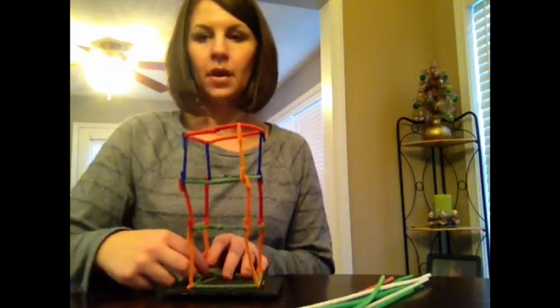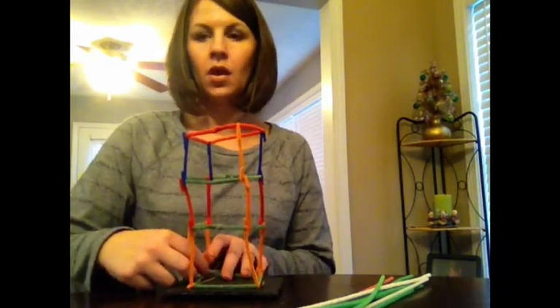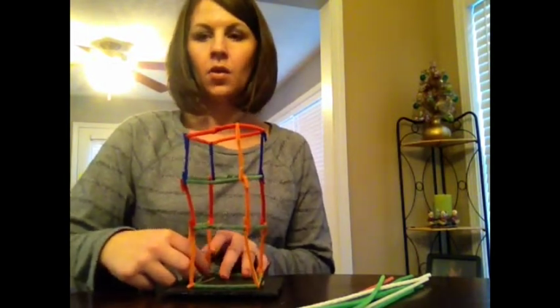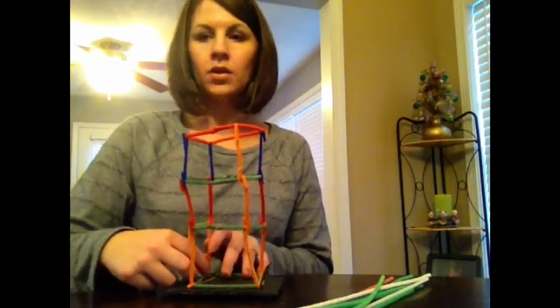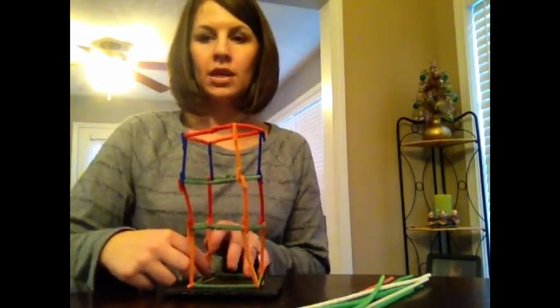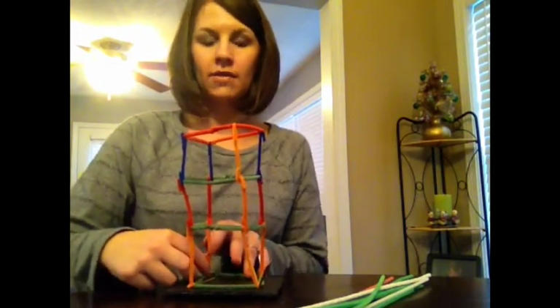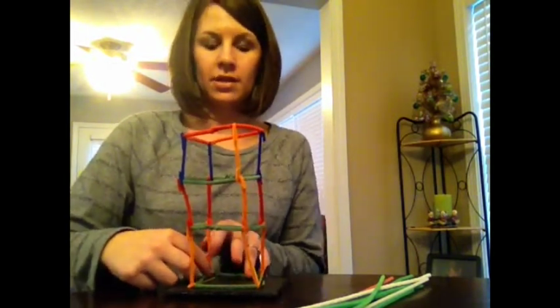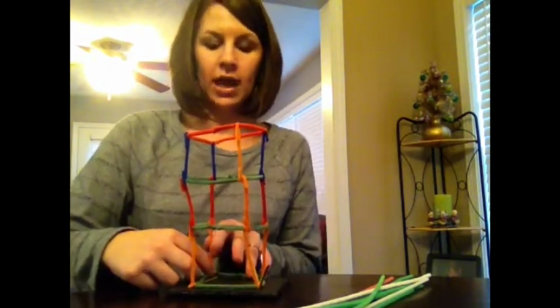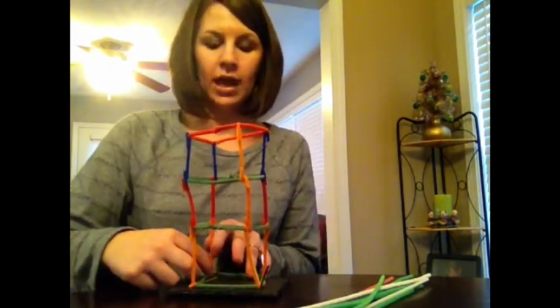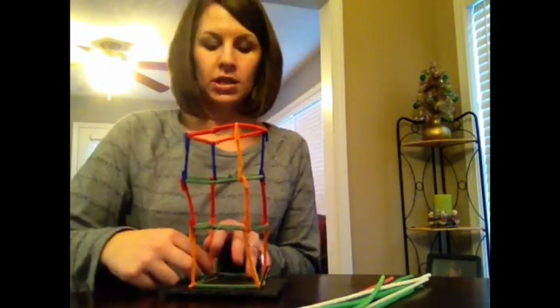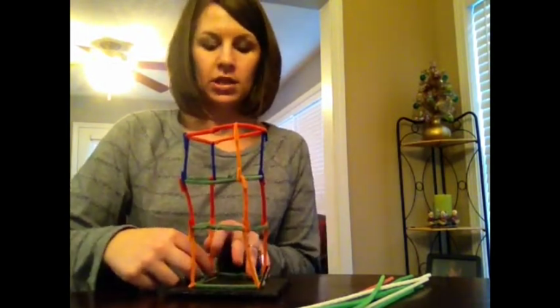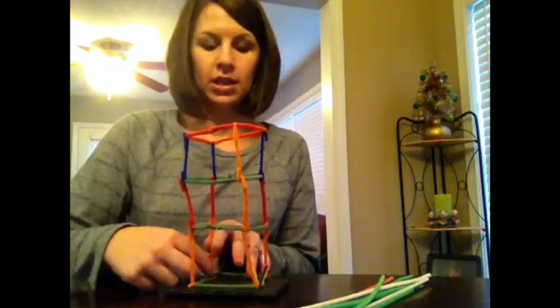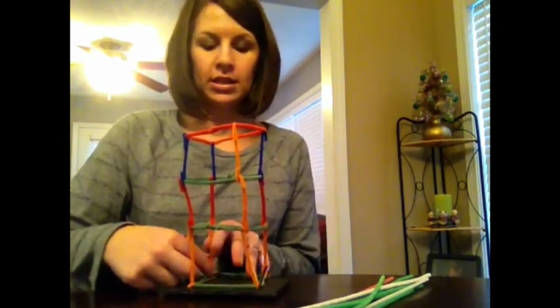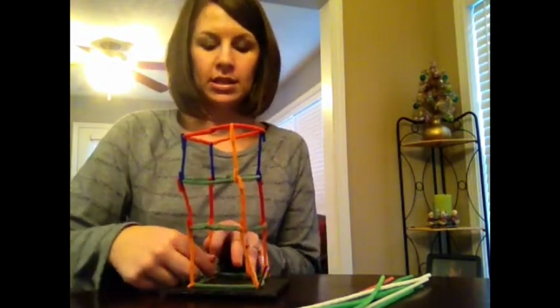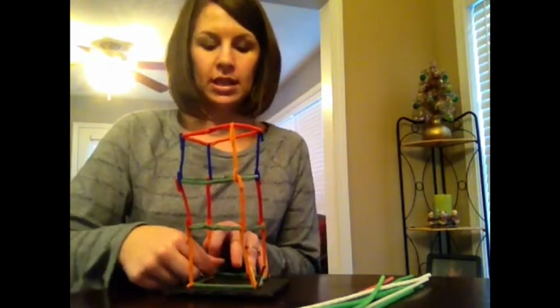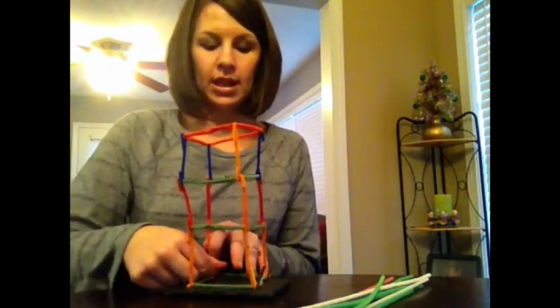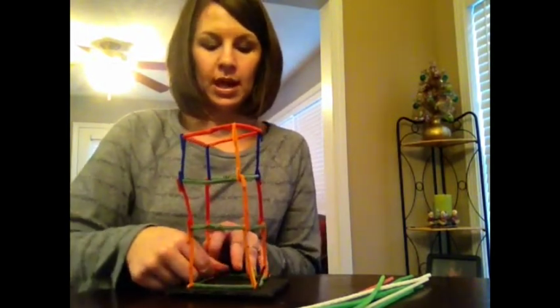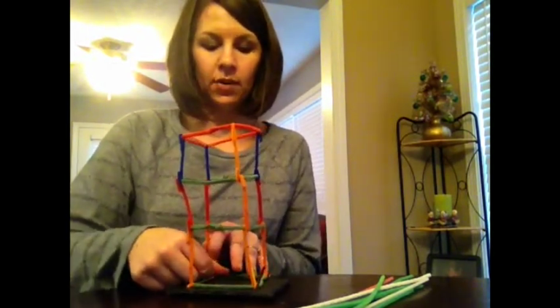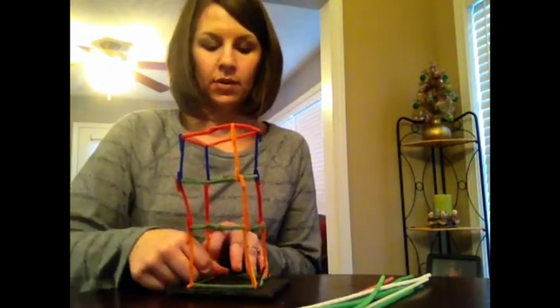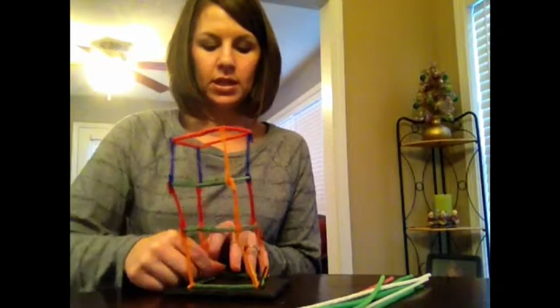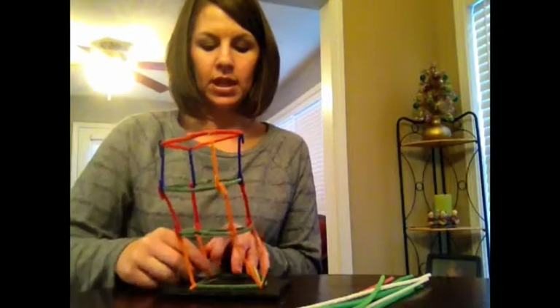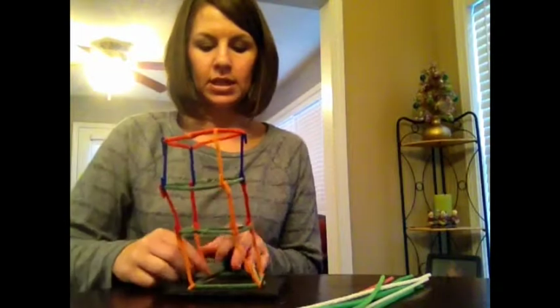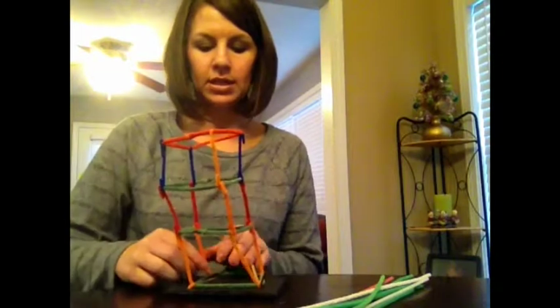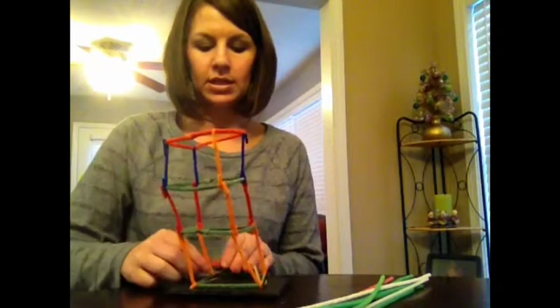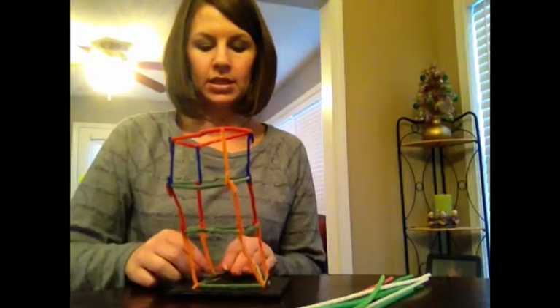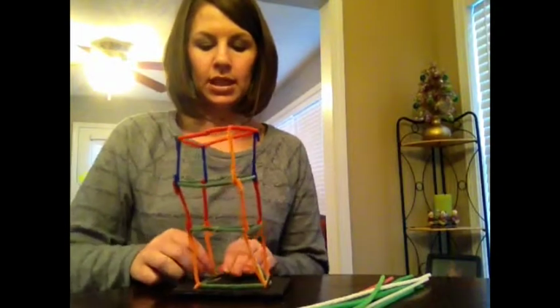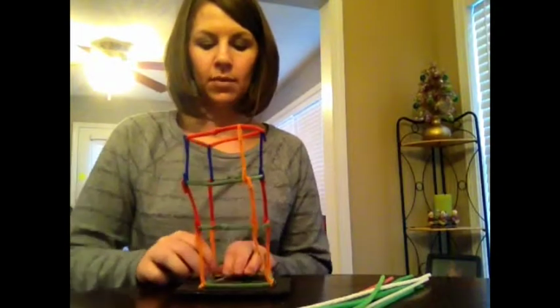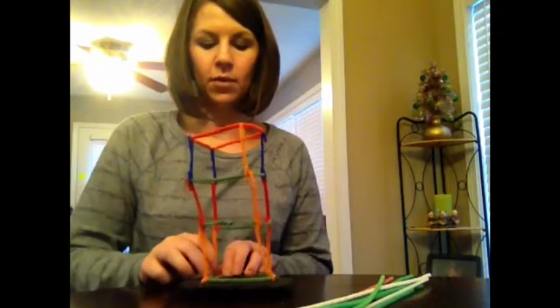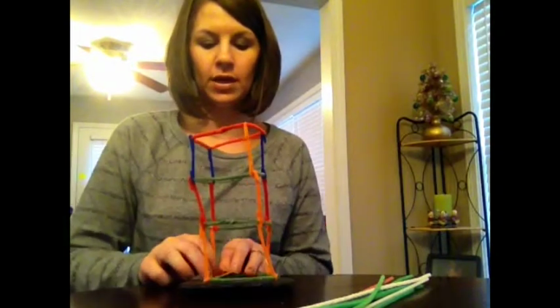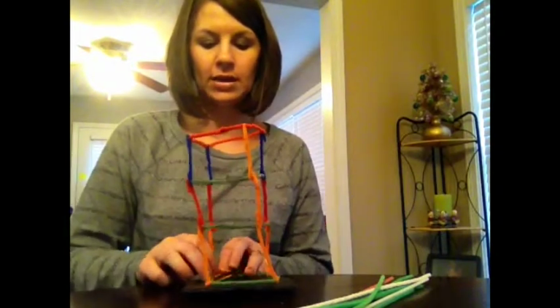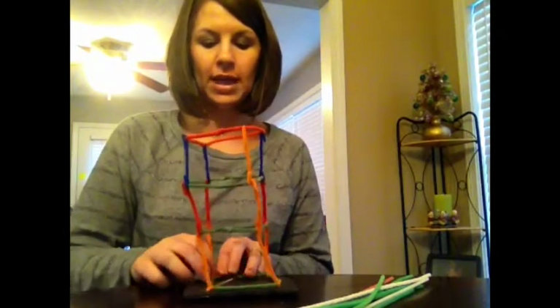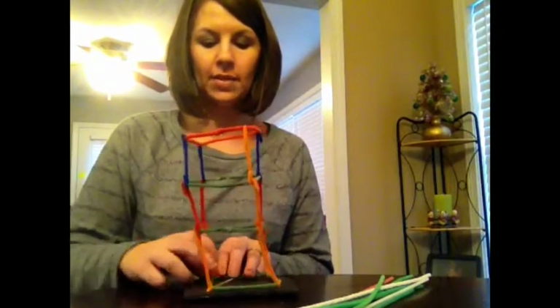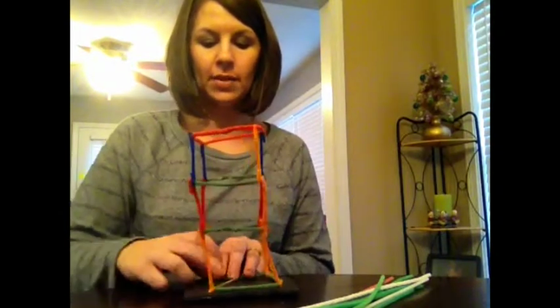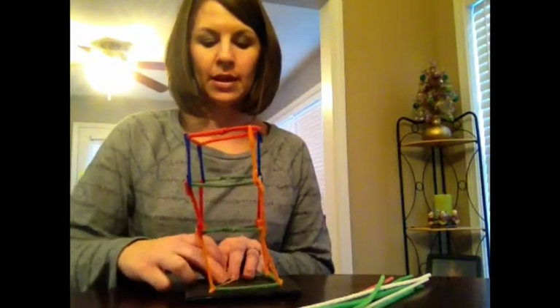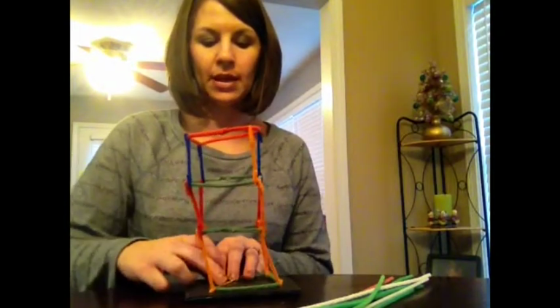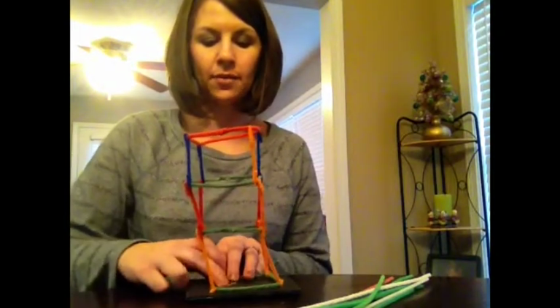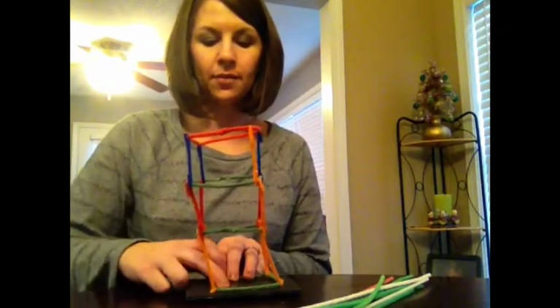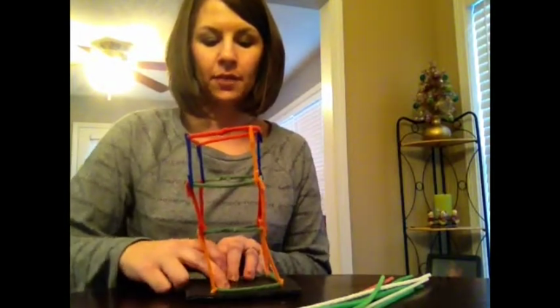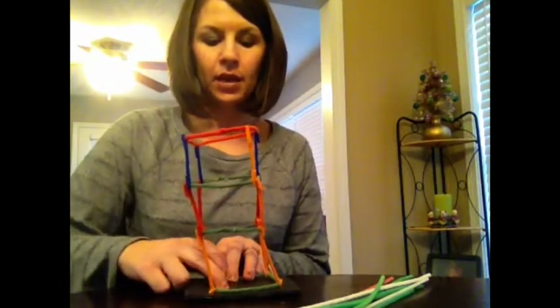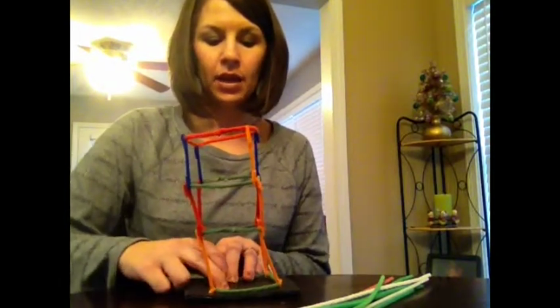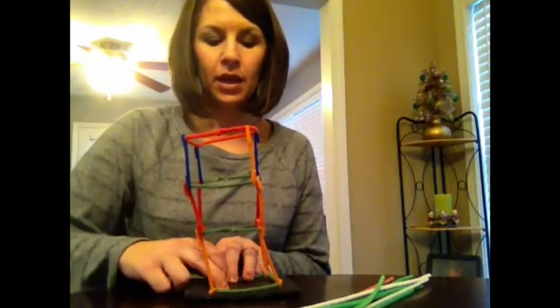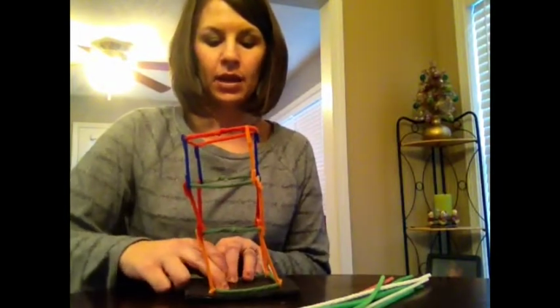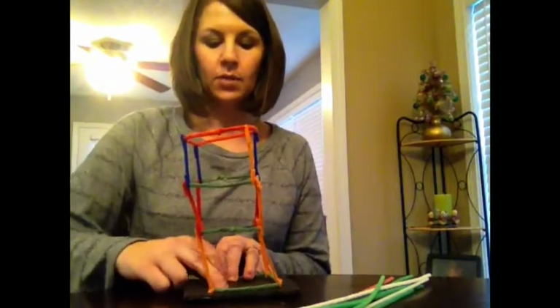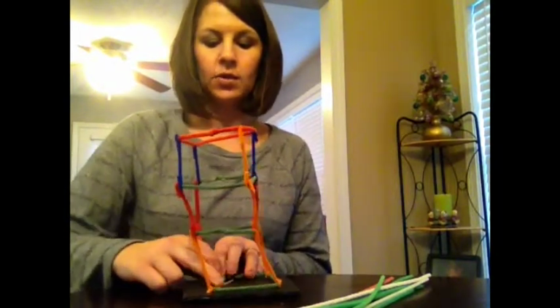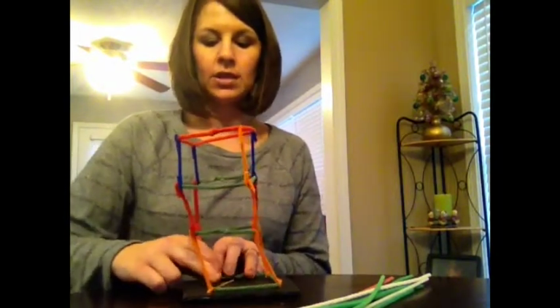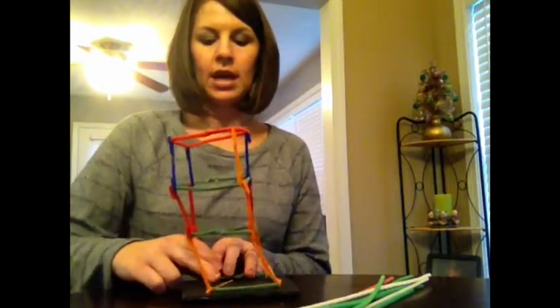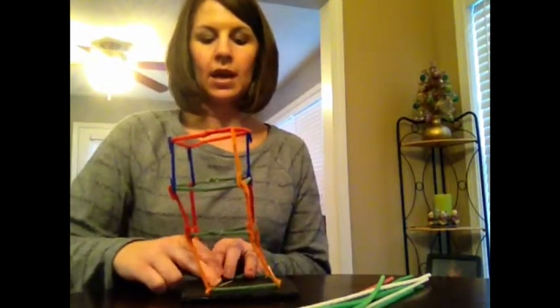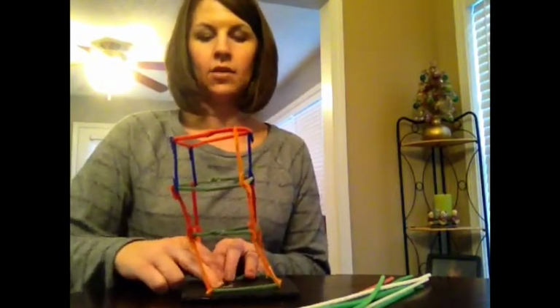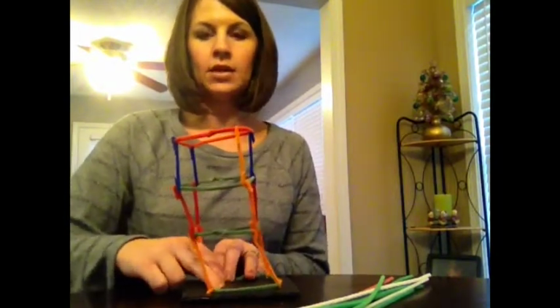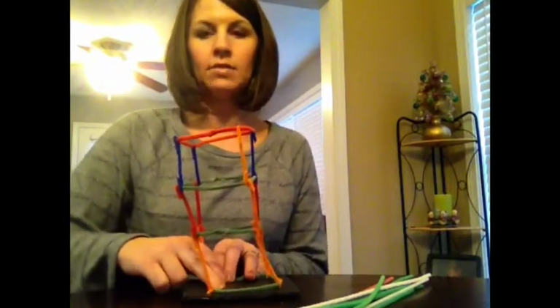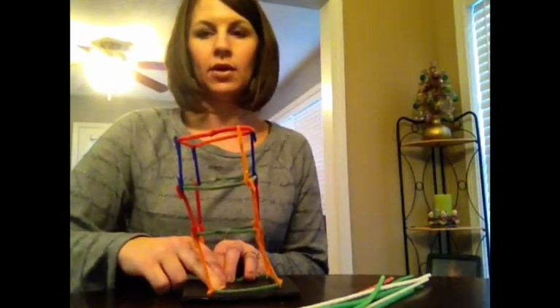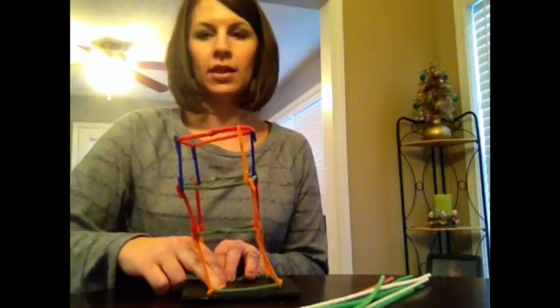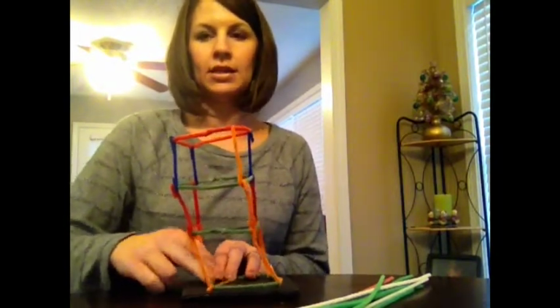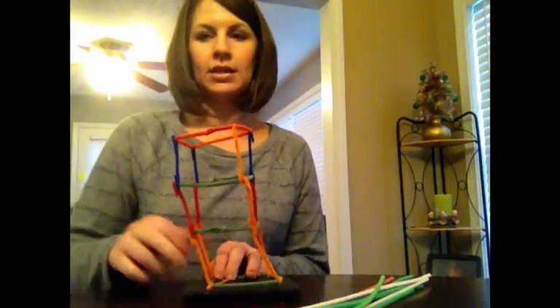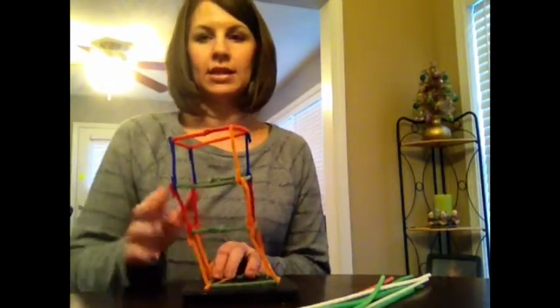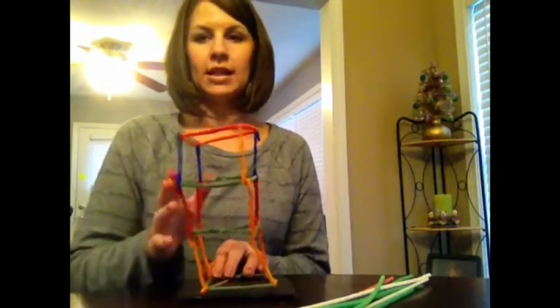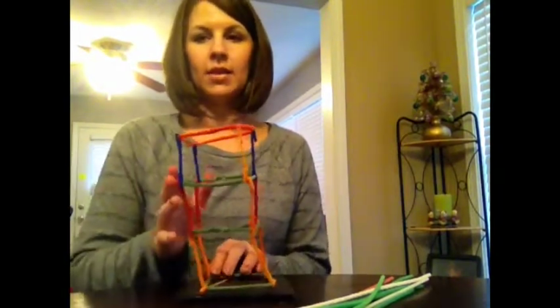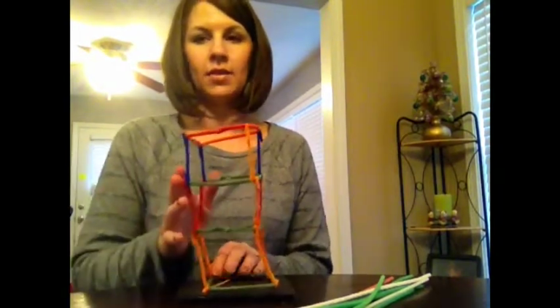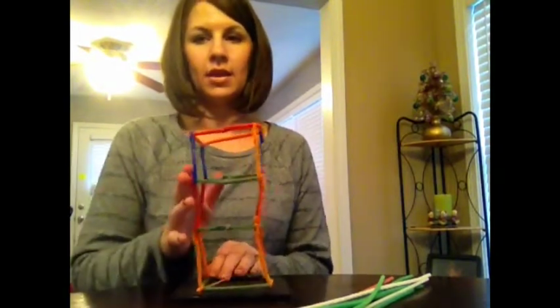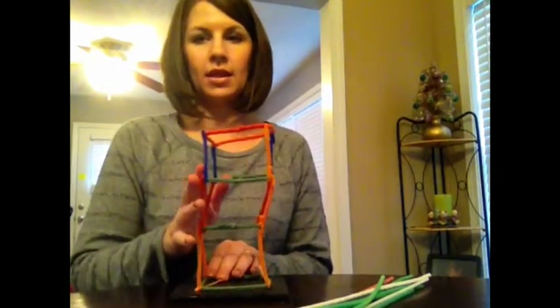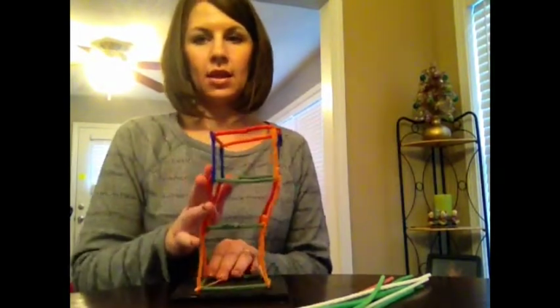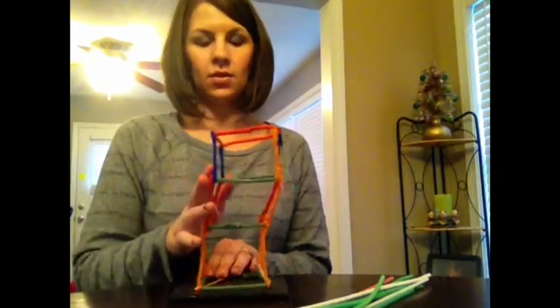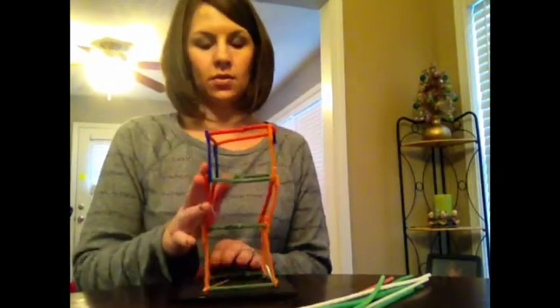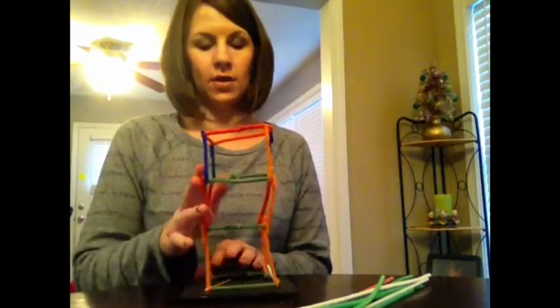Once I've attached this, I will take this to the table and tape it down and then we'll see how this building stands up in the earthquake.